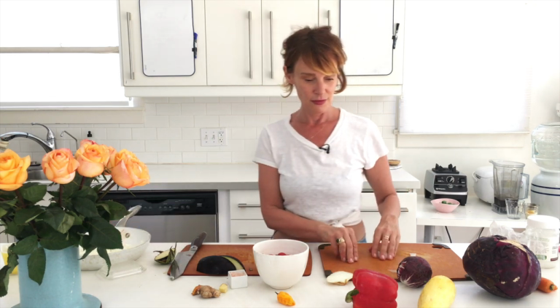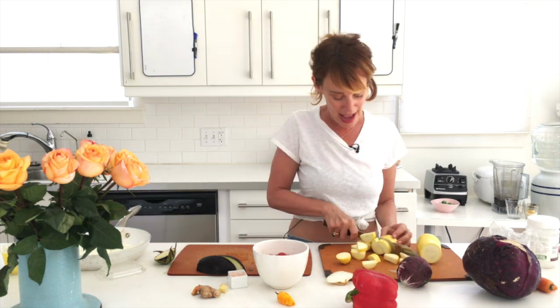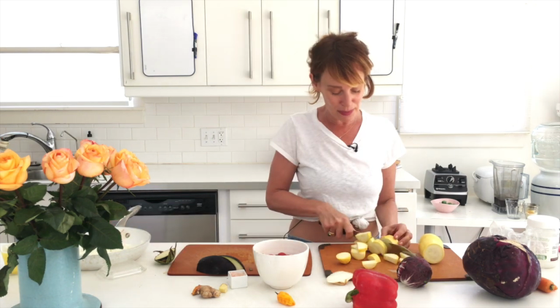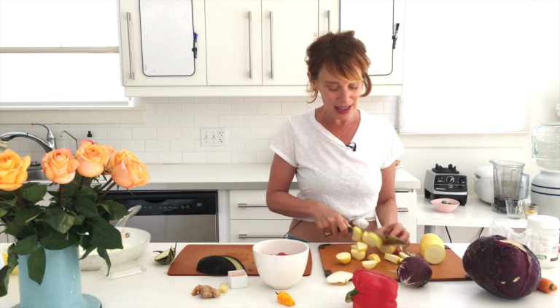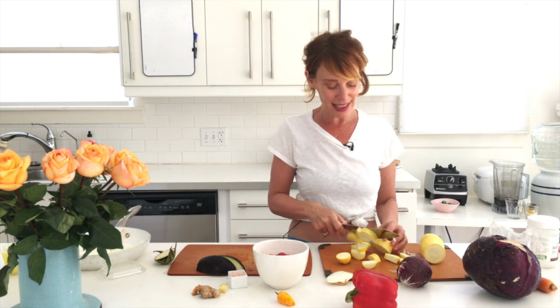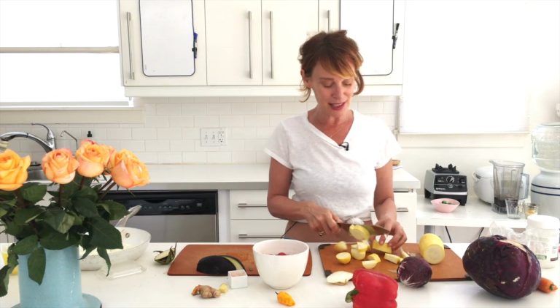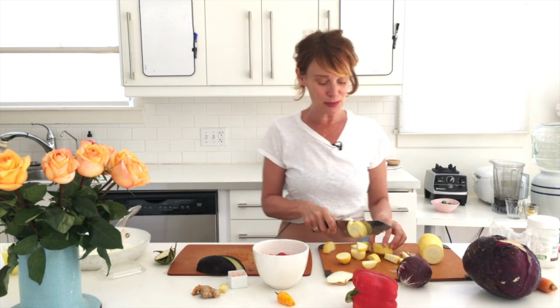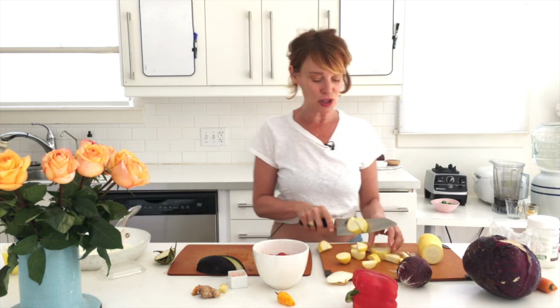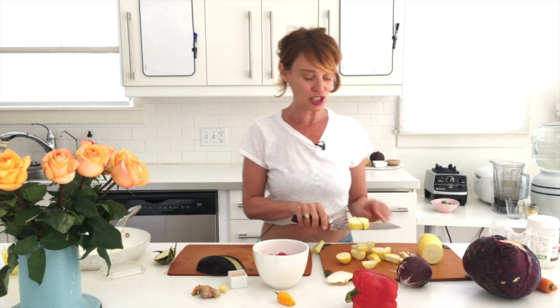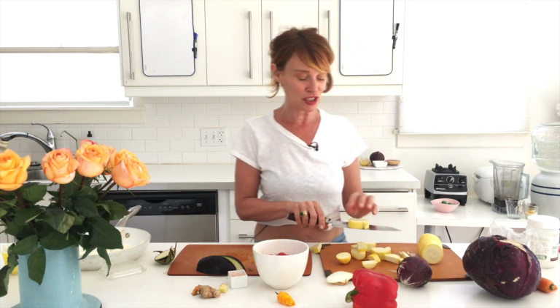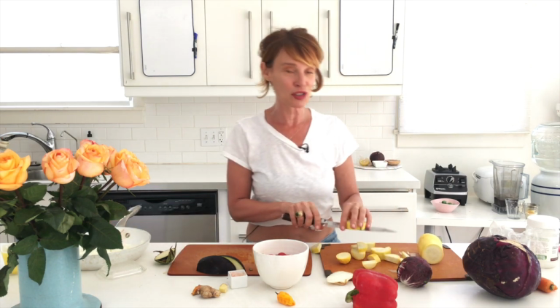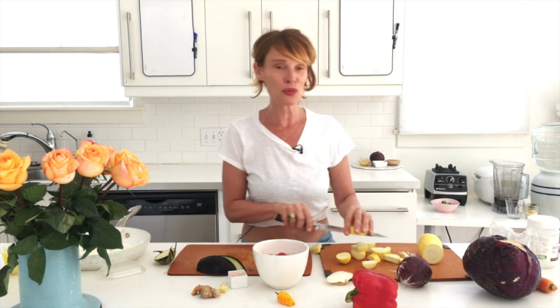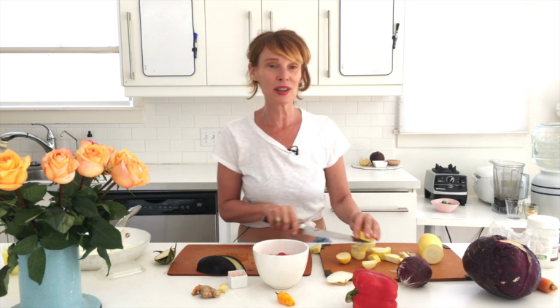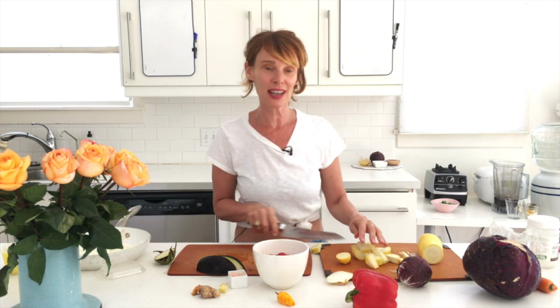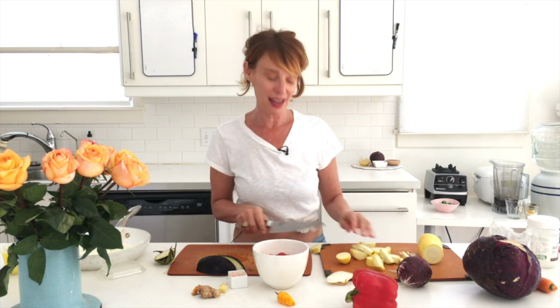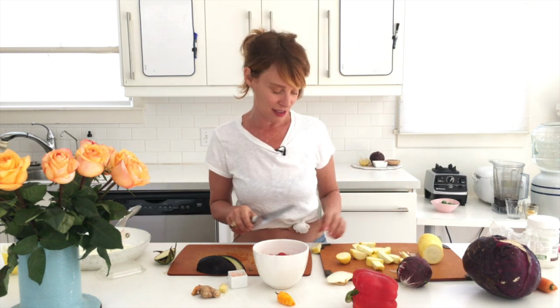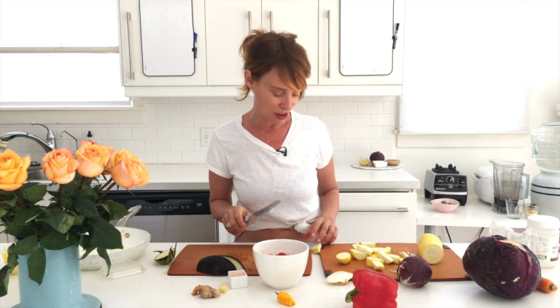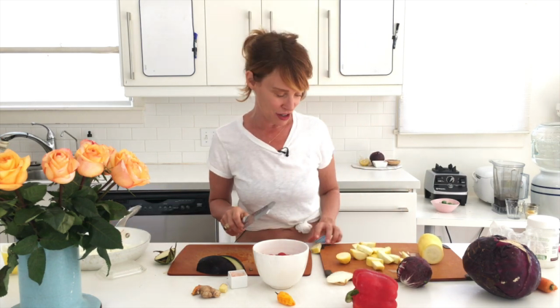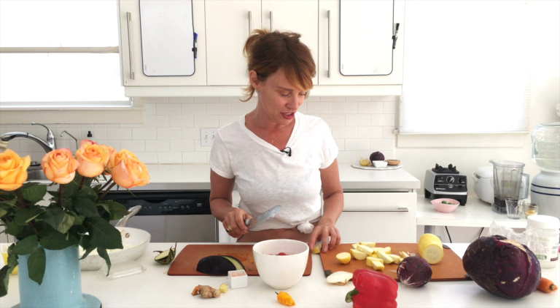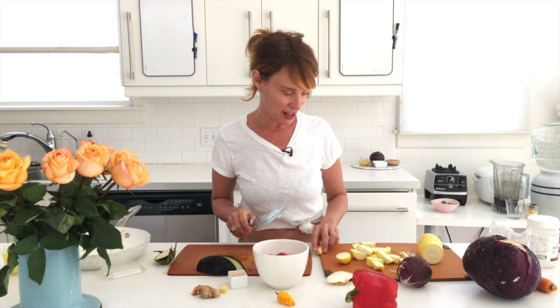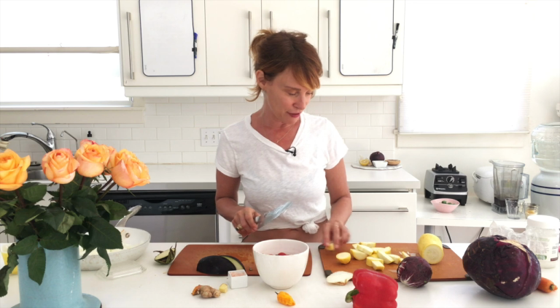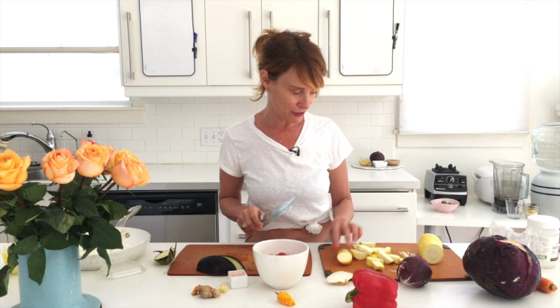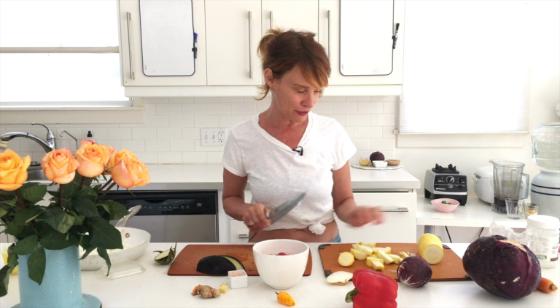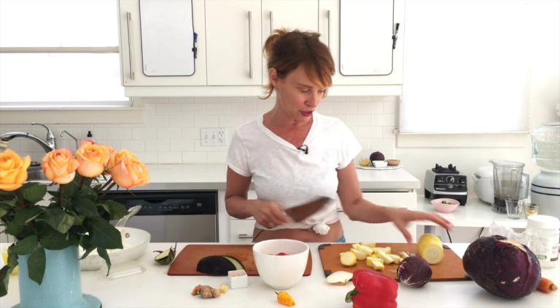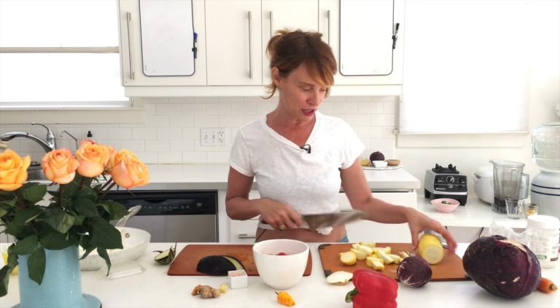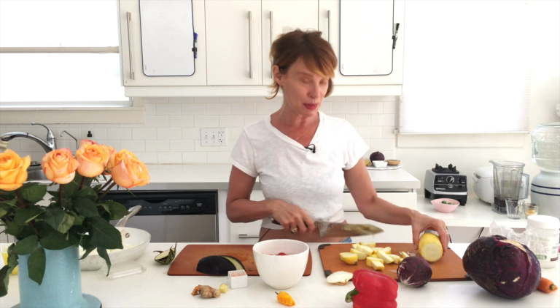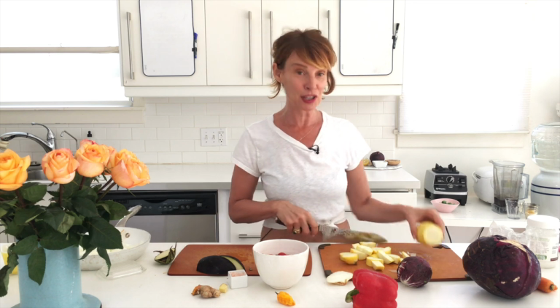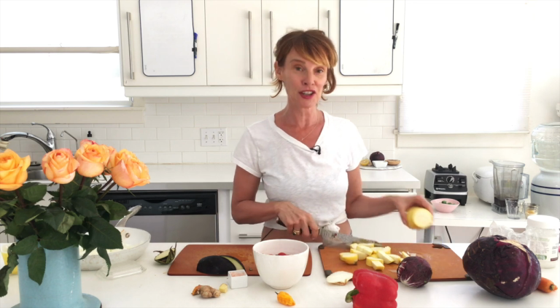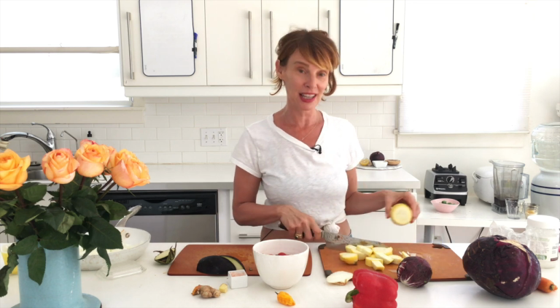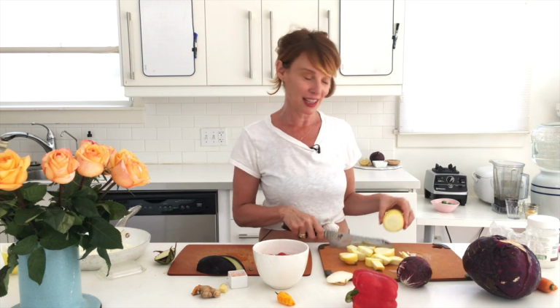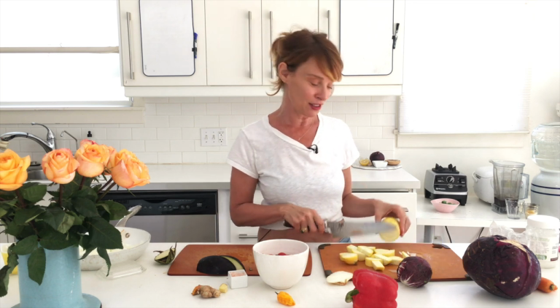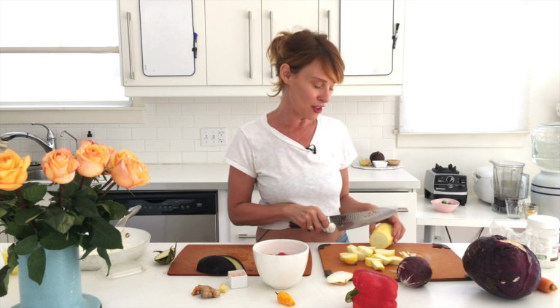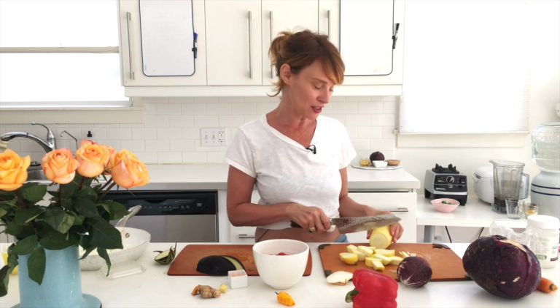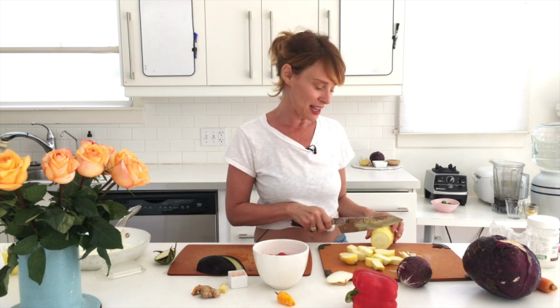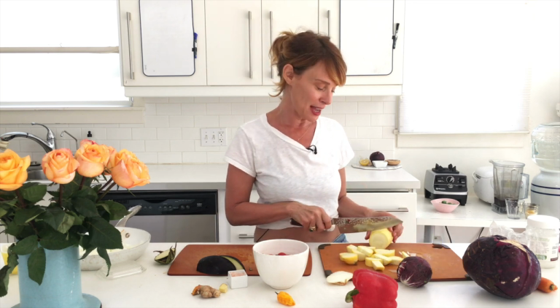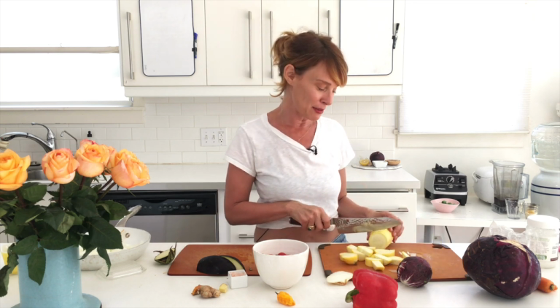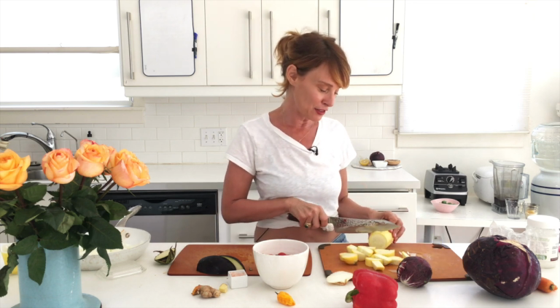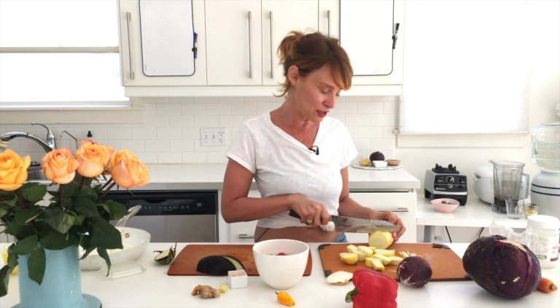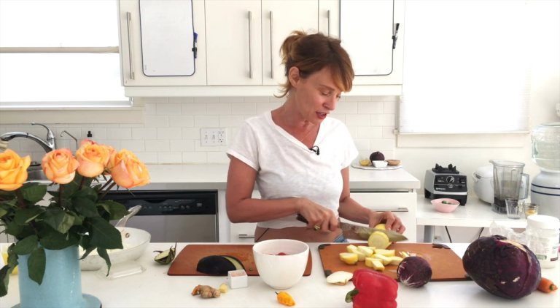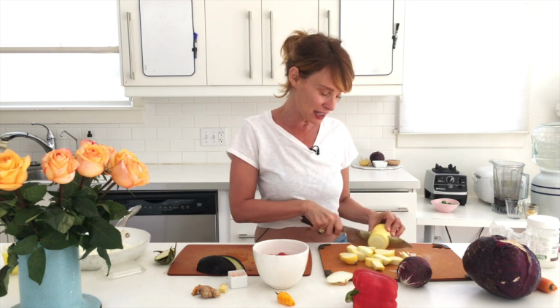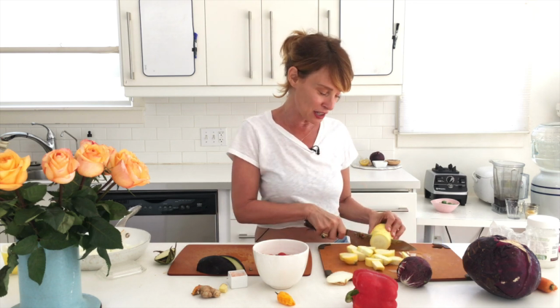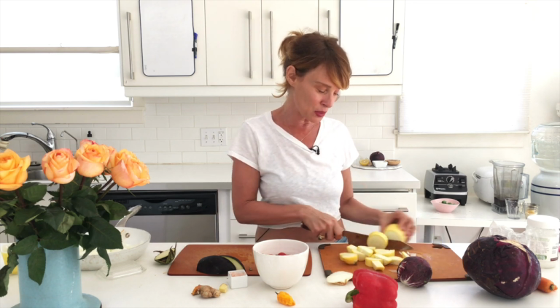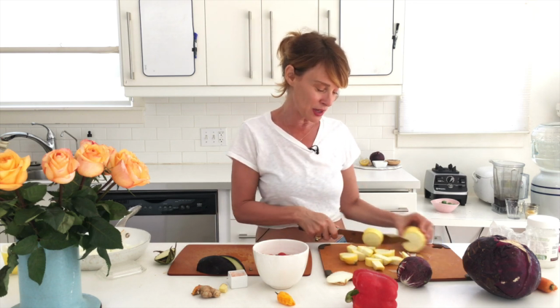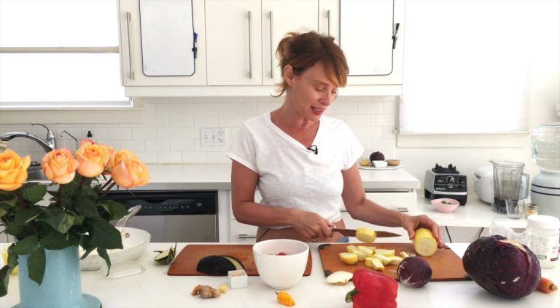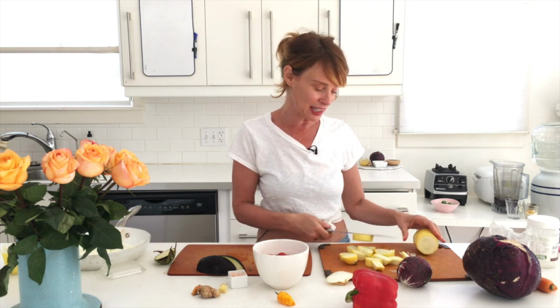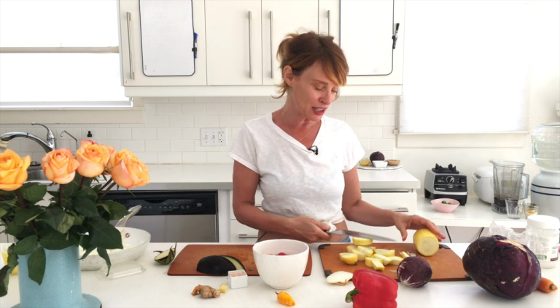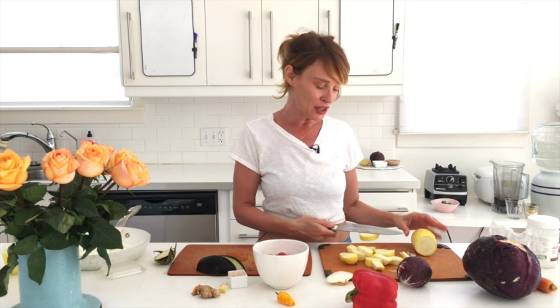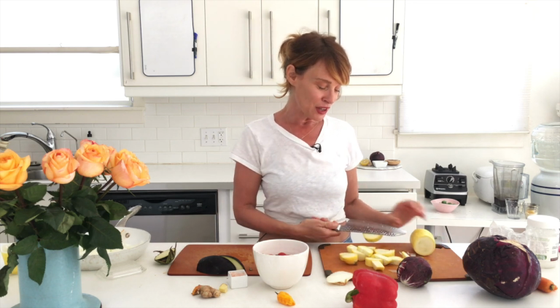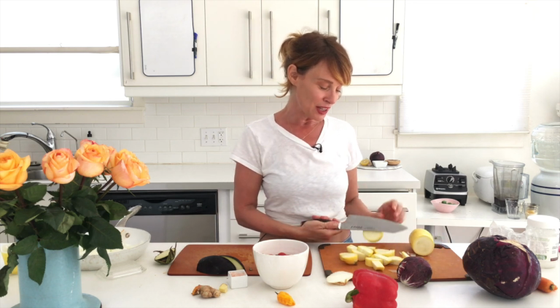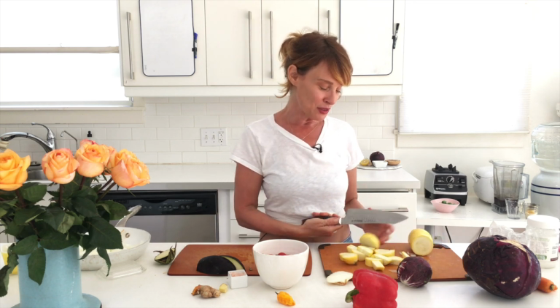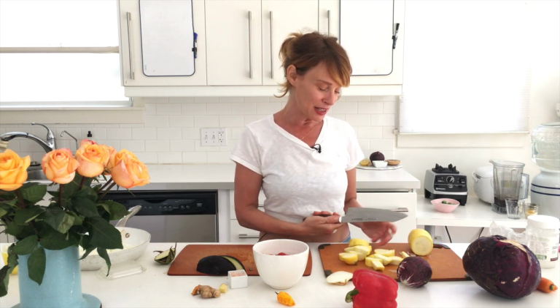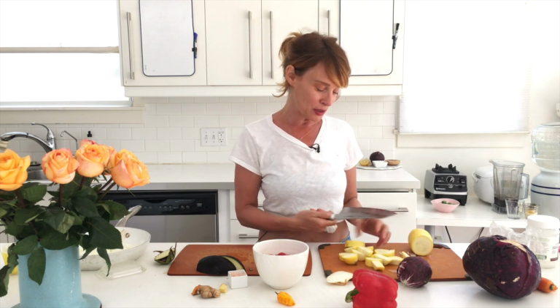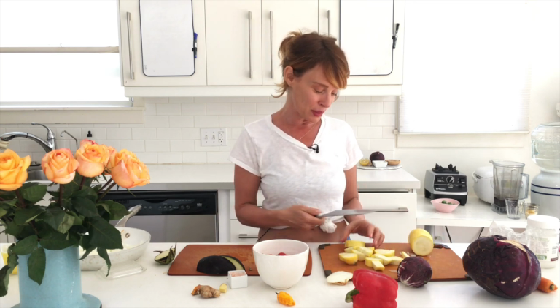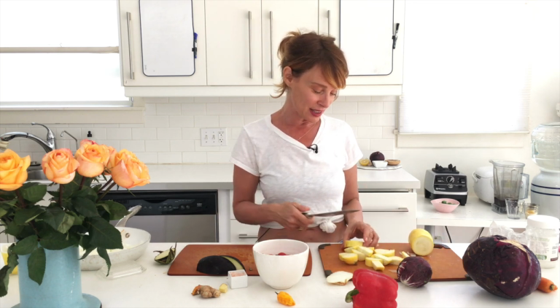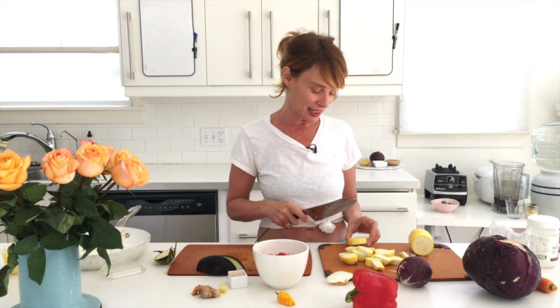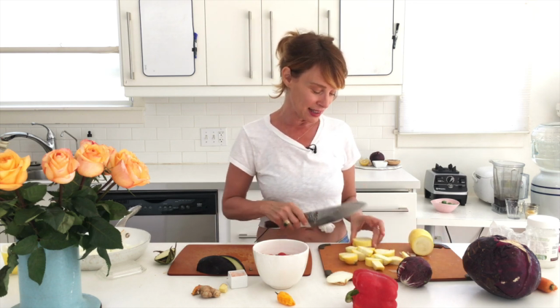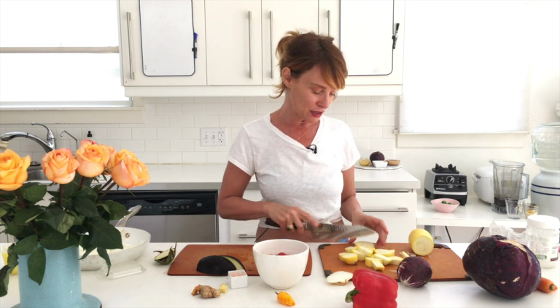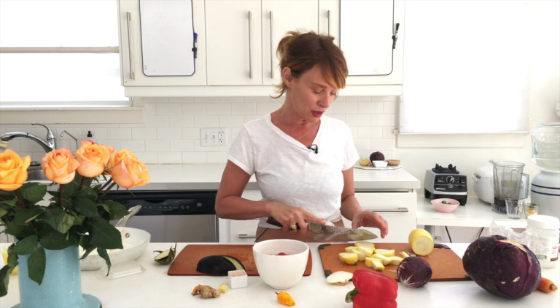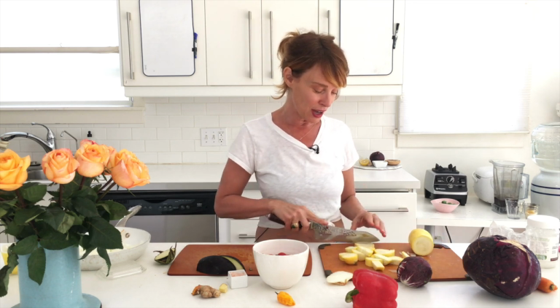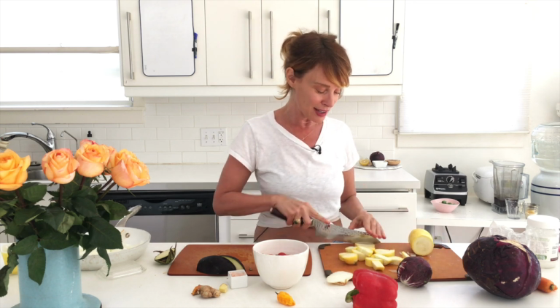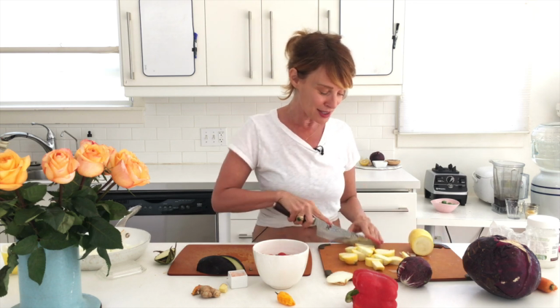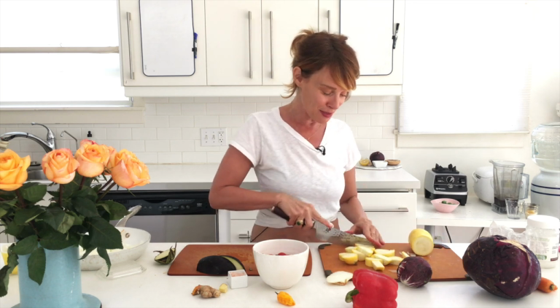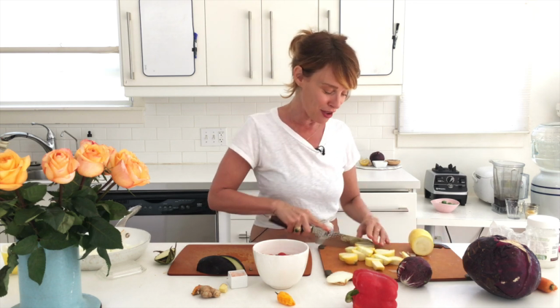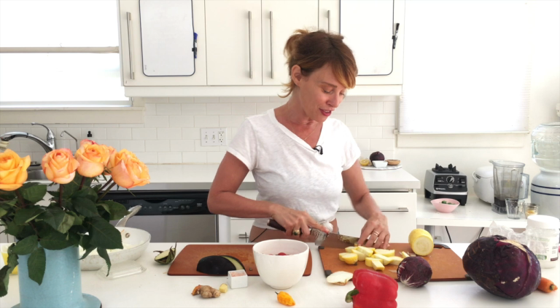Eggplant gets mushy, so you want to cut it large enough if you're going to be cooking it a long time. If you're cooking it quickly and need it fast, then you cut it smaller.